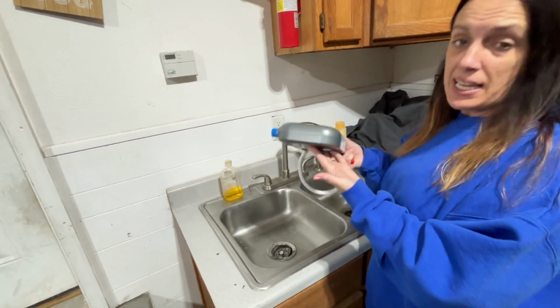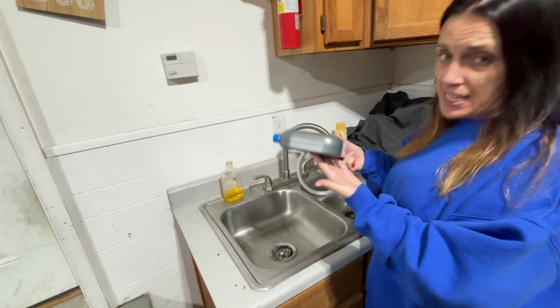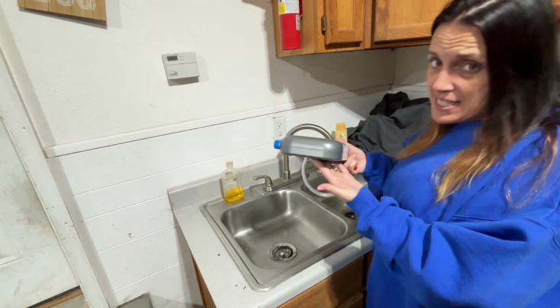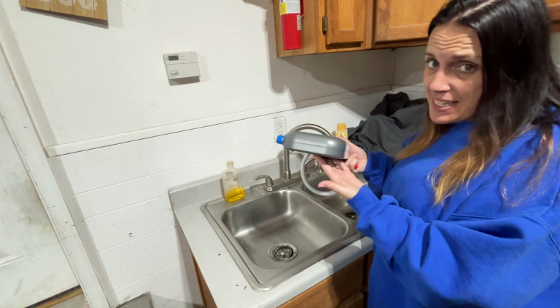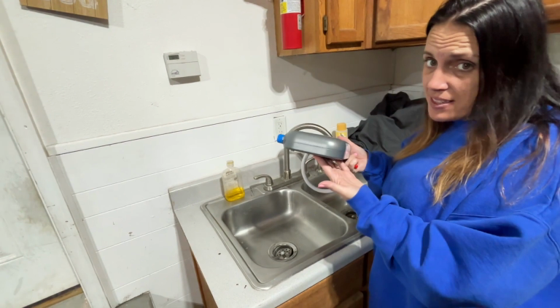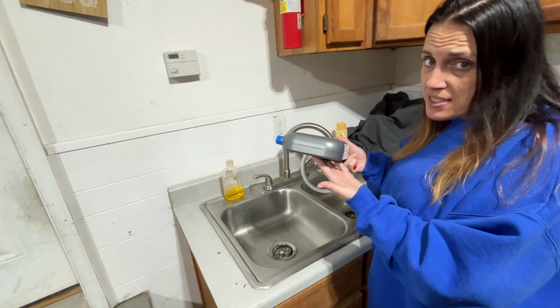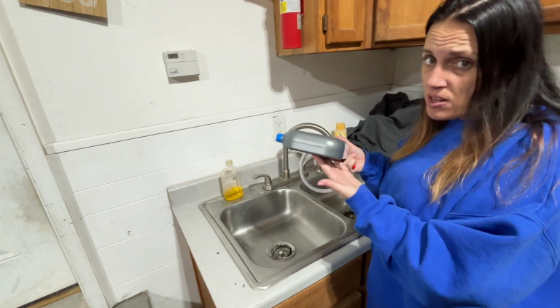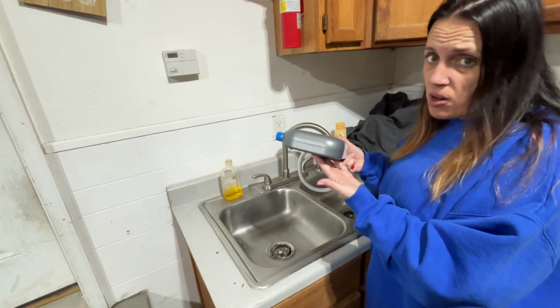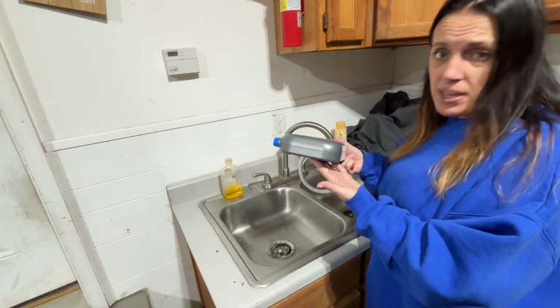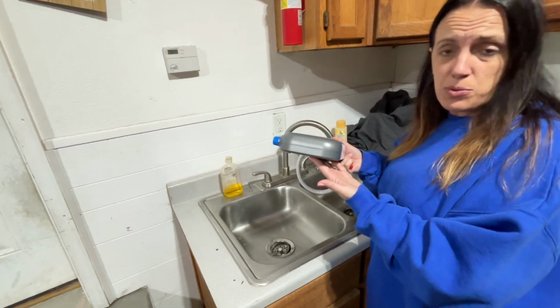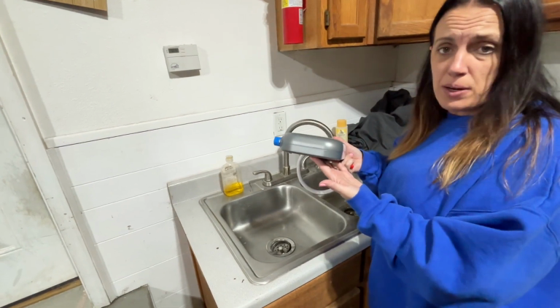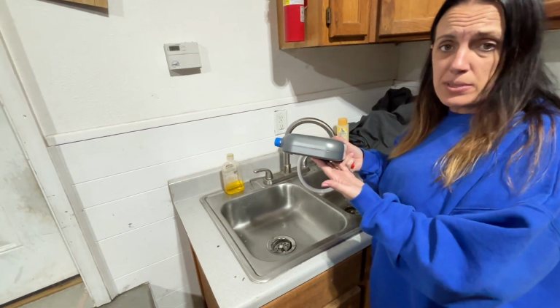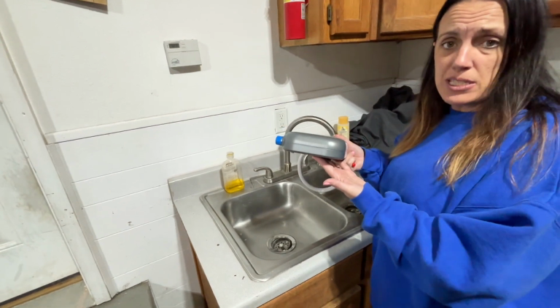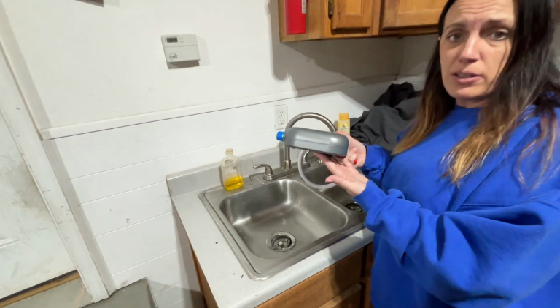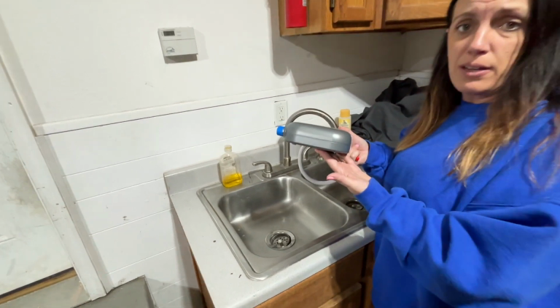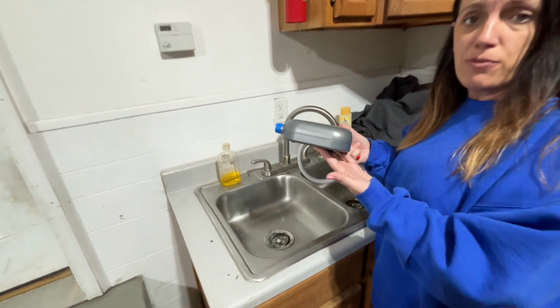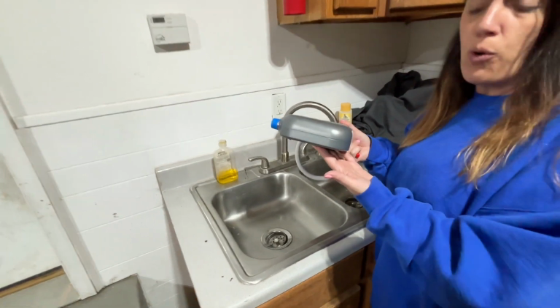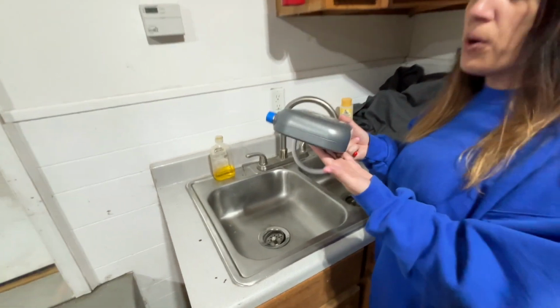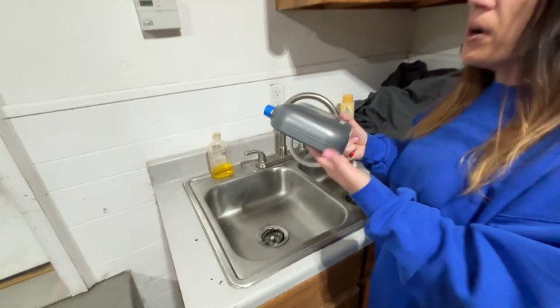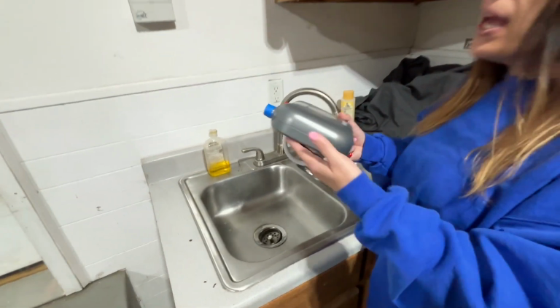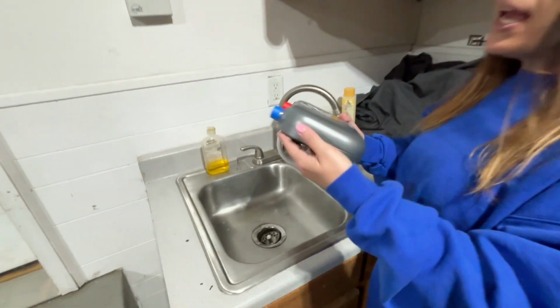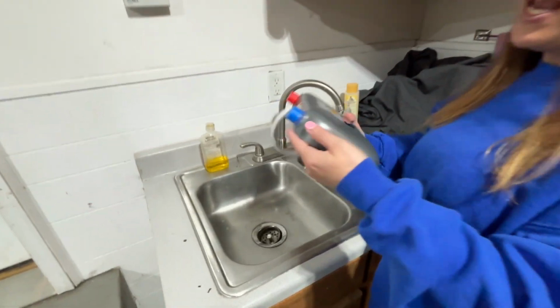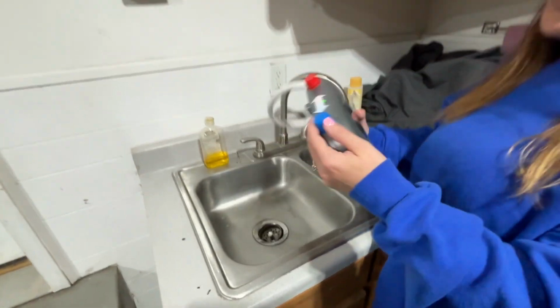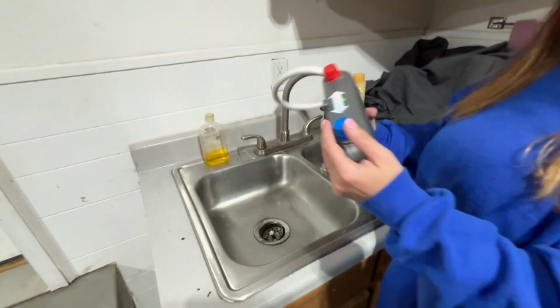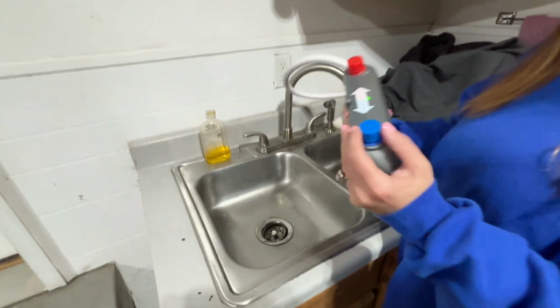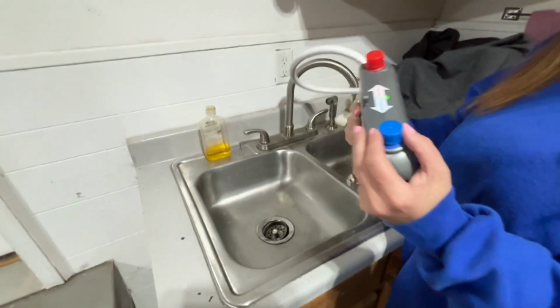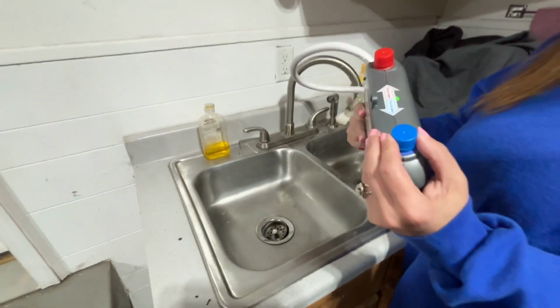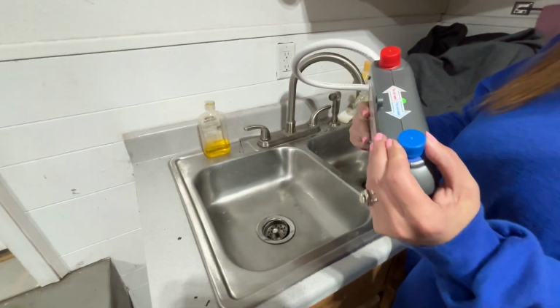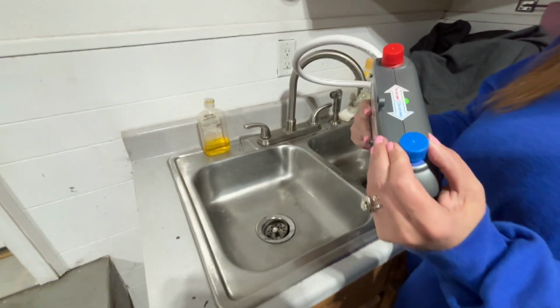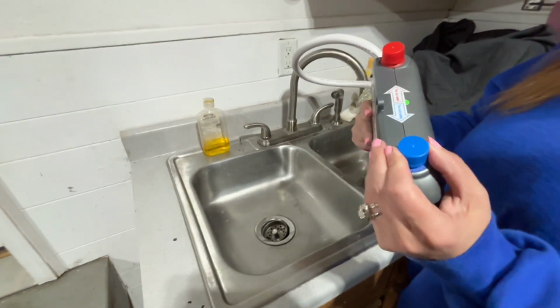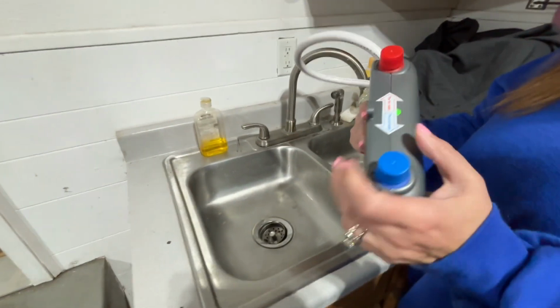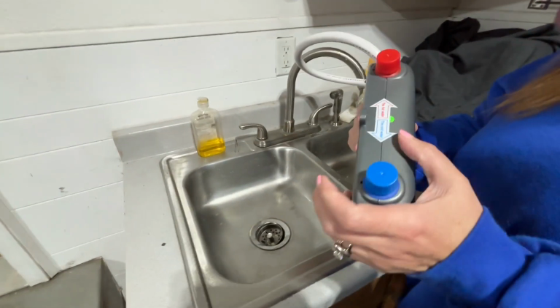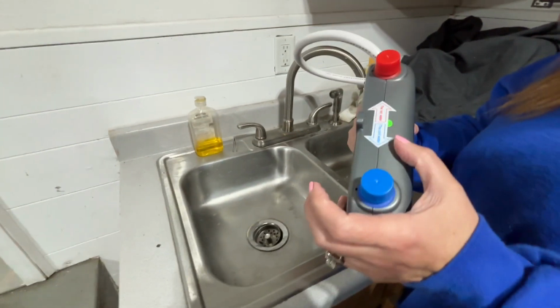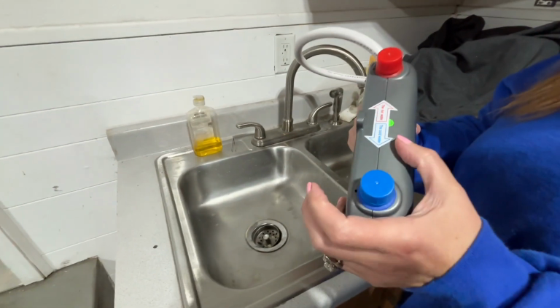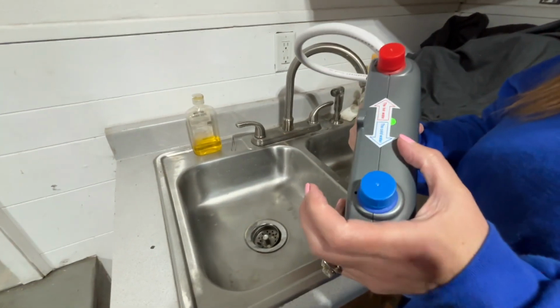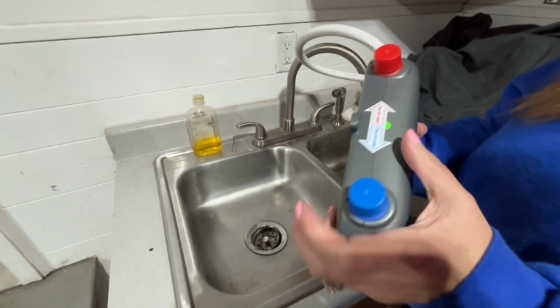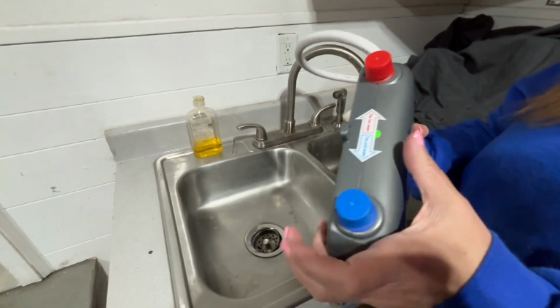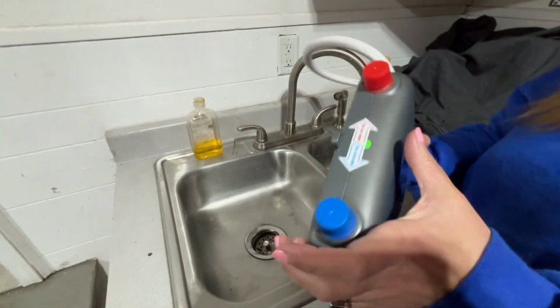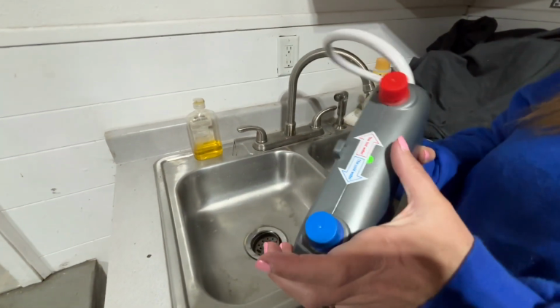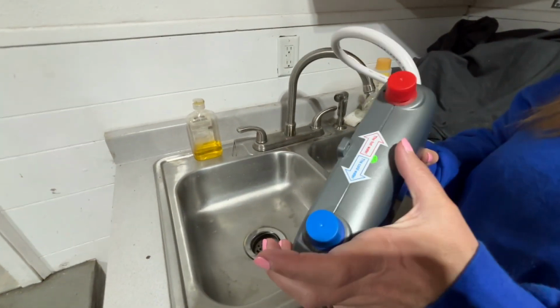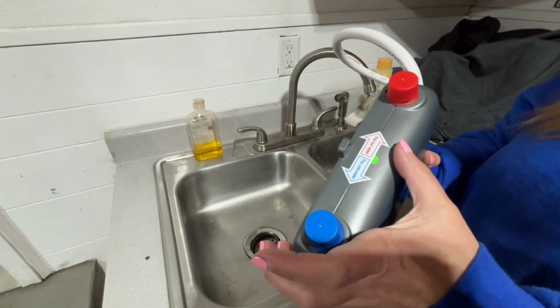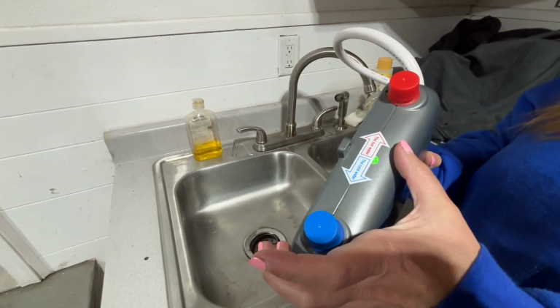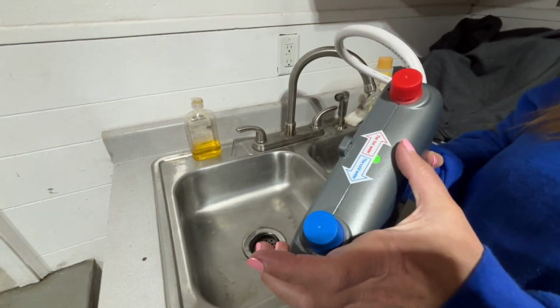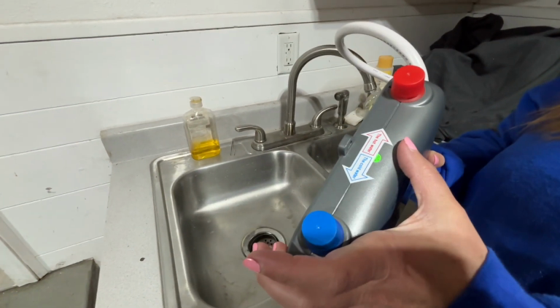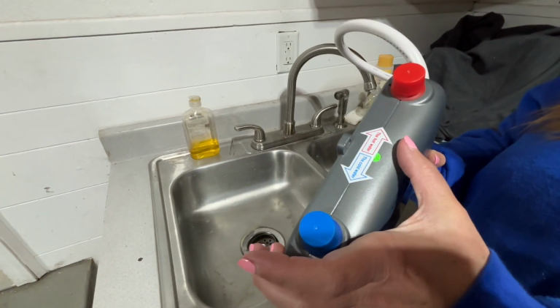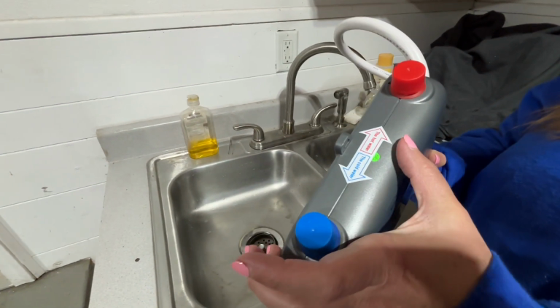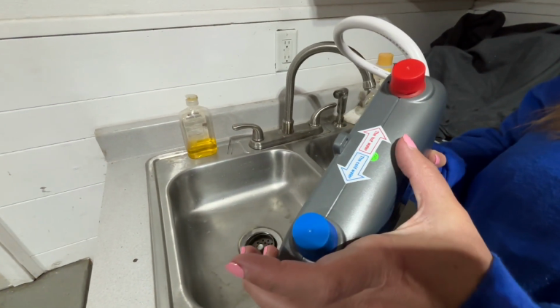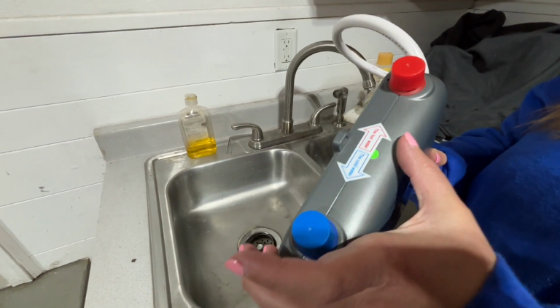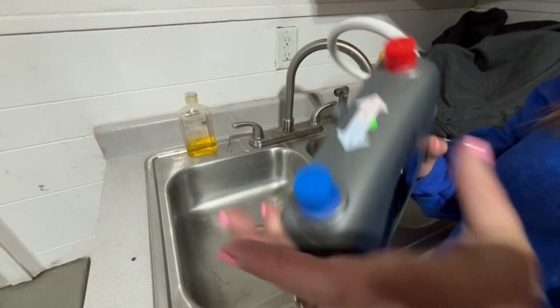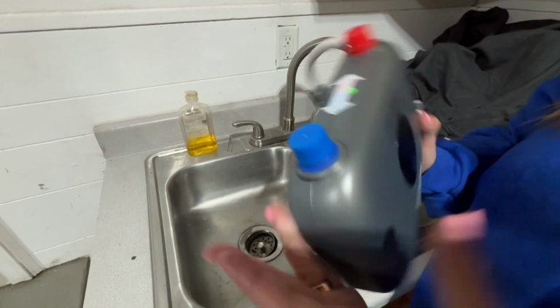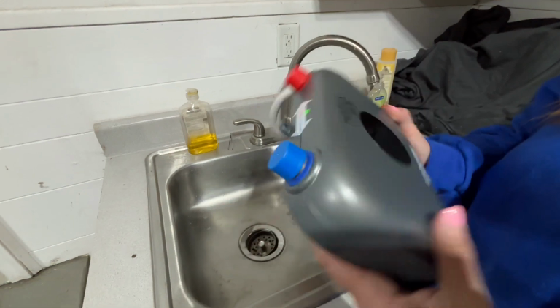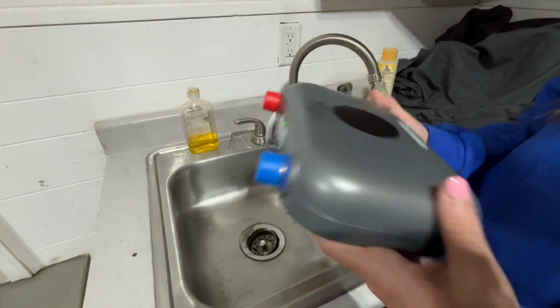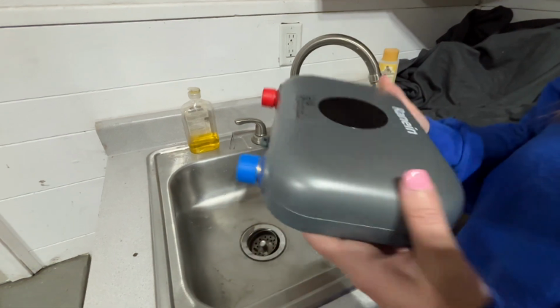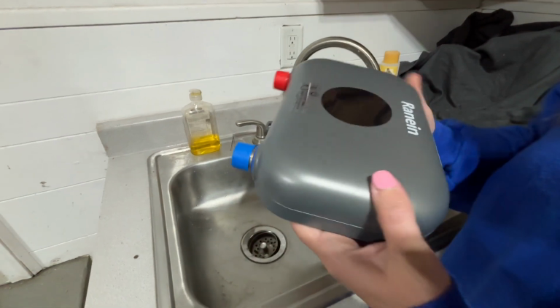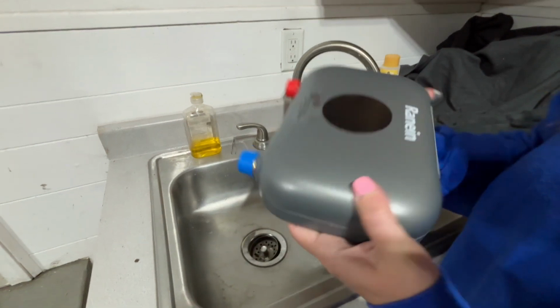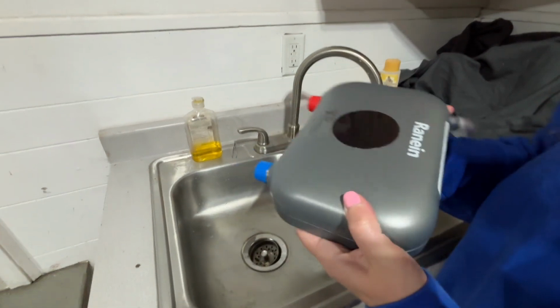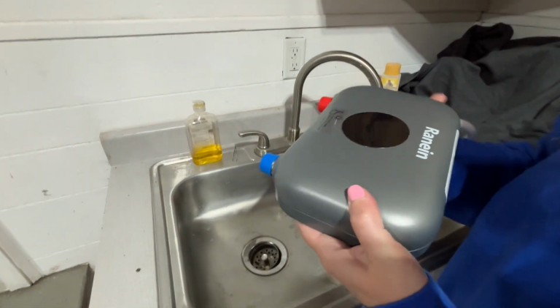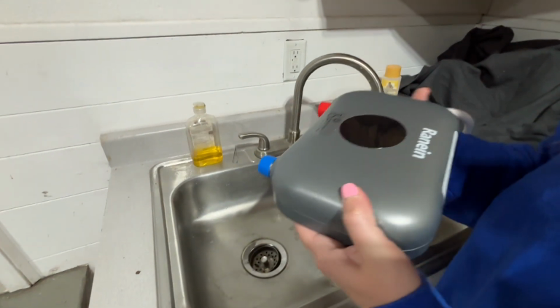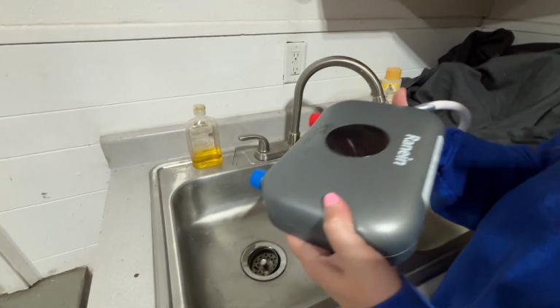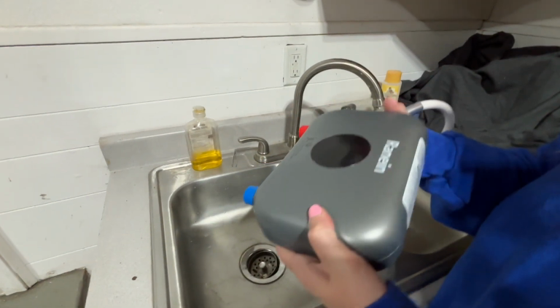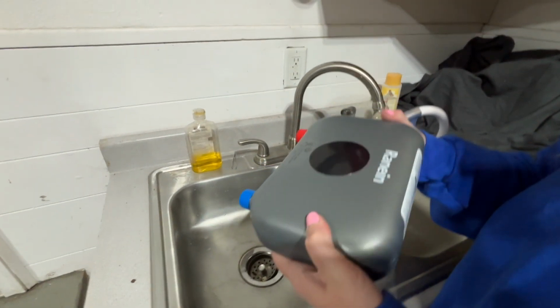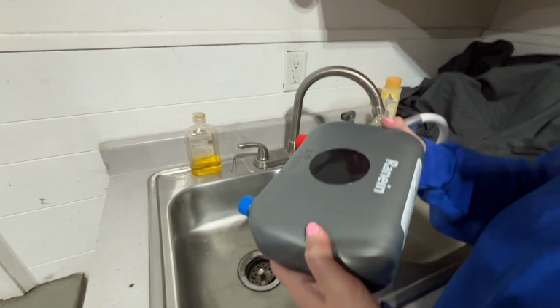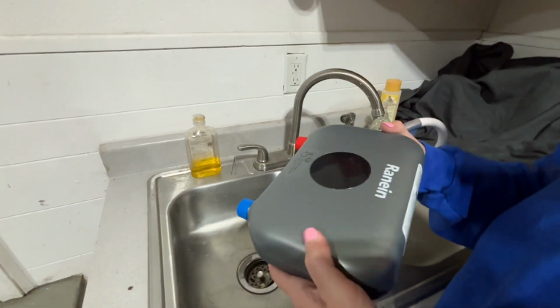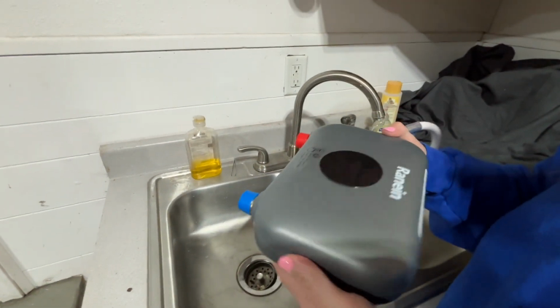Easy install — that's what I was looking for. It's got connectors here where you can connect it to cold and hot water, which makes it really fast and easy to install.